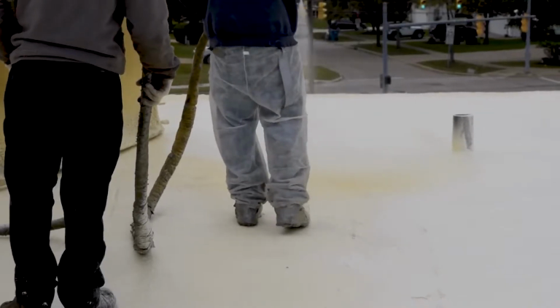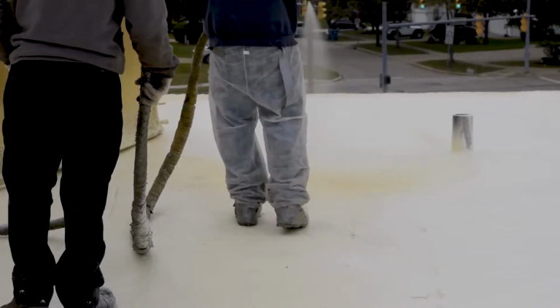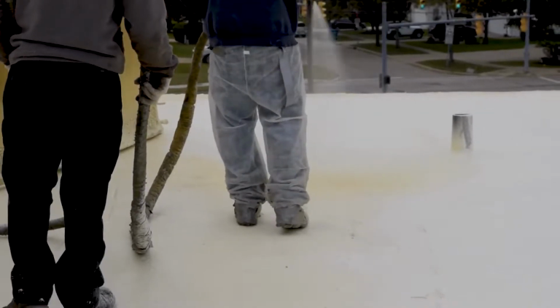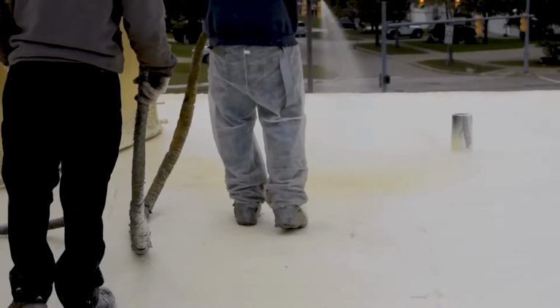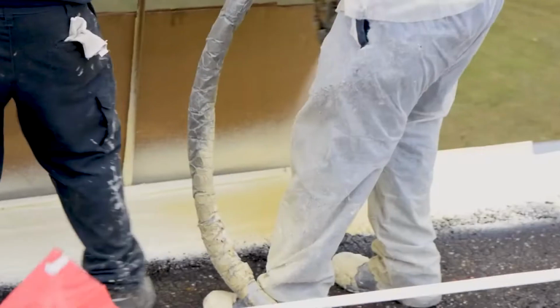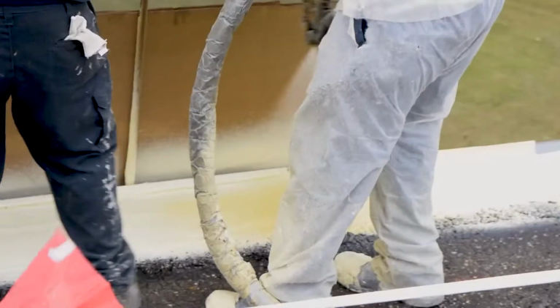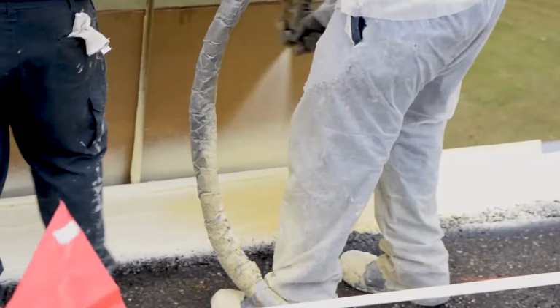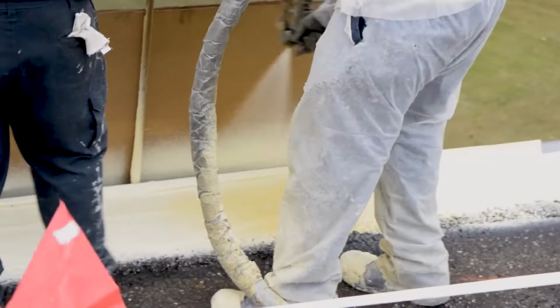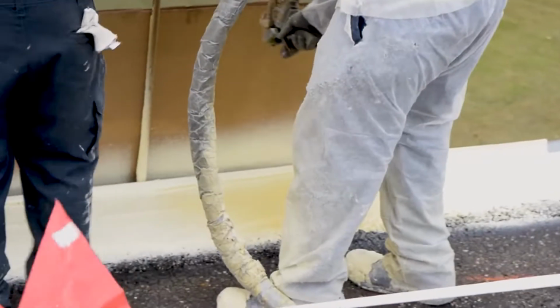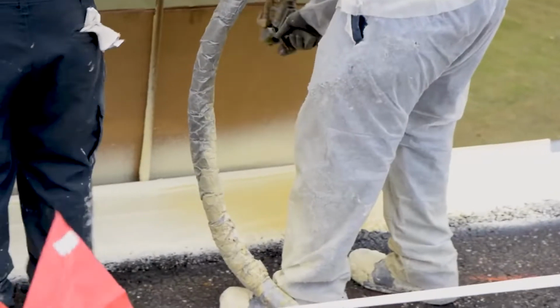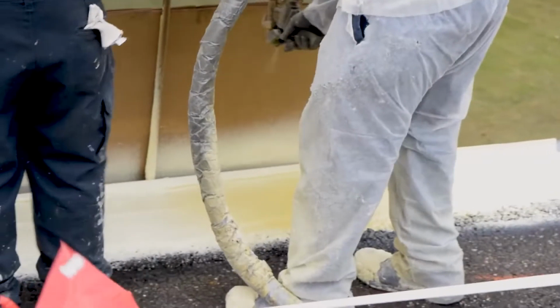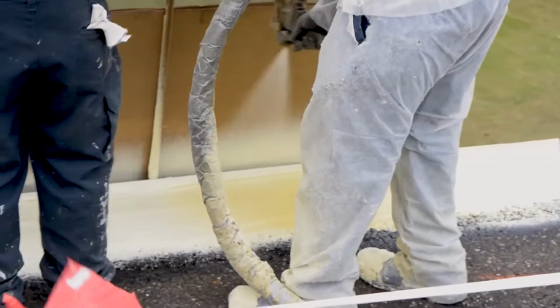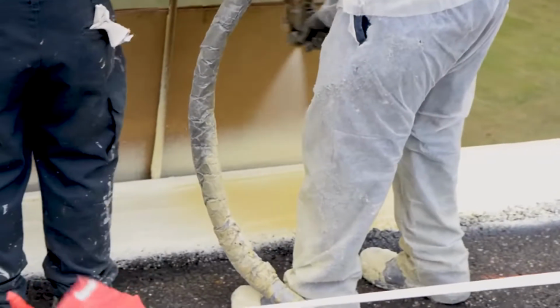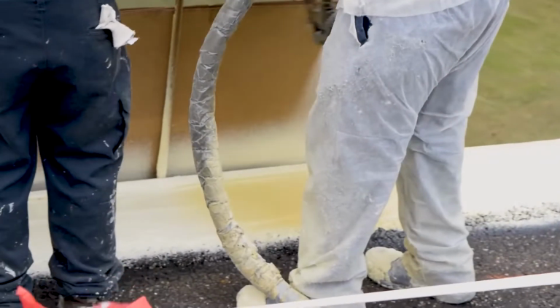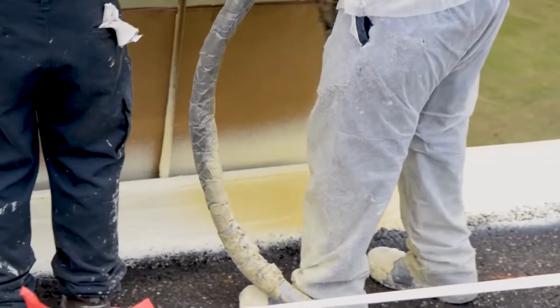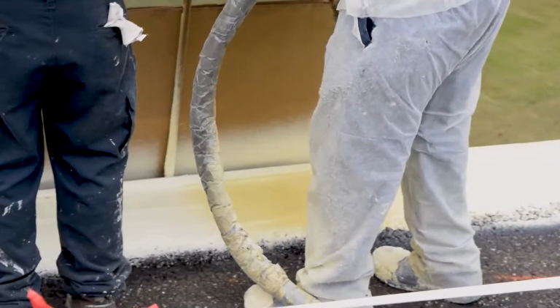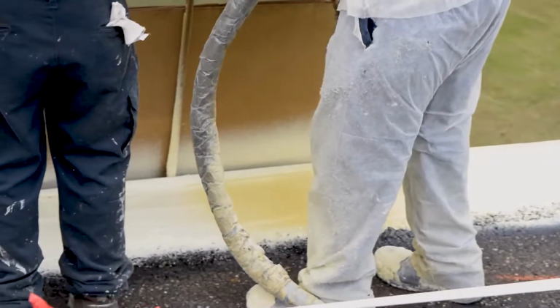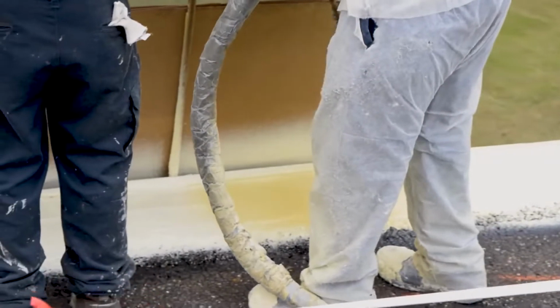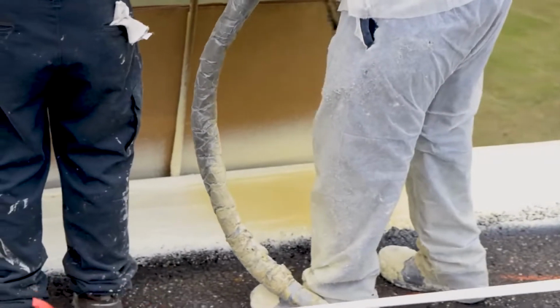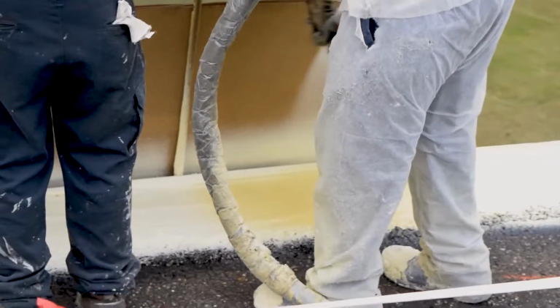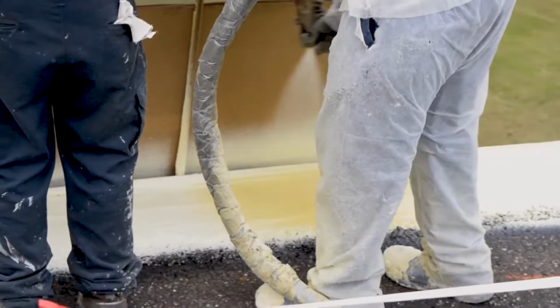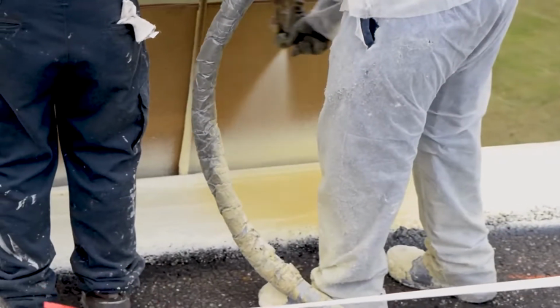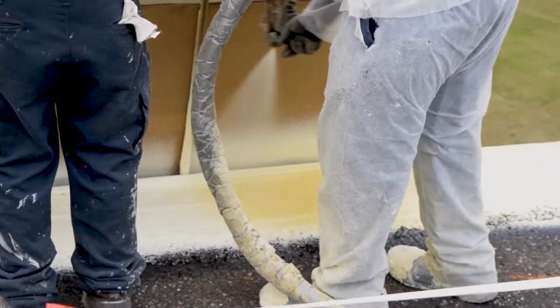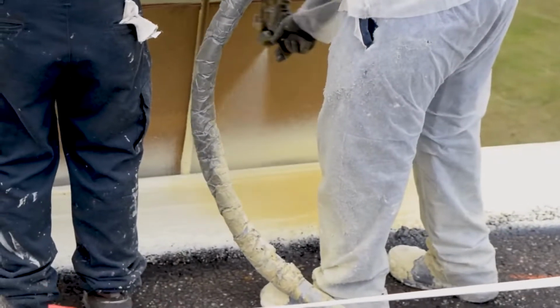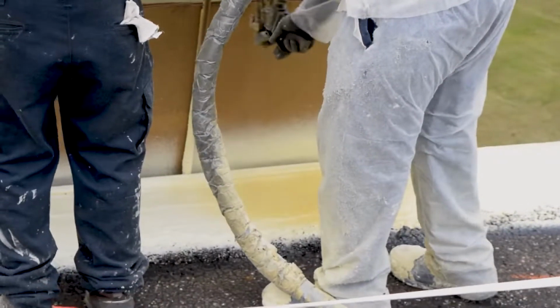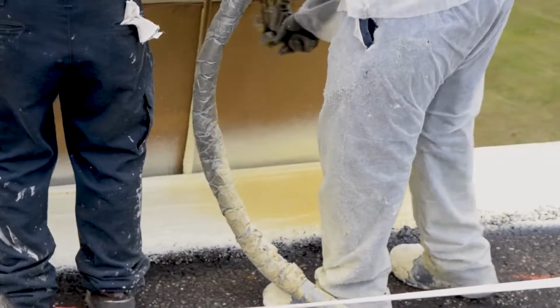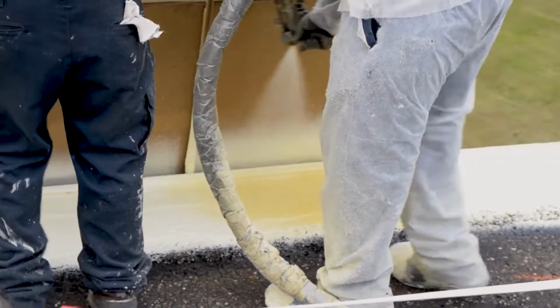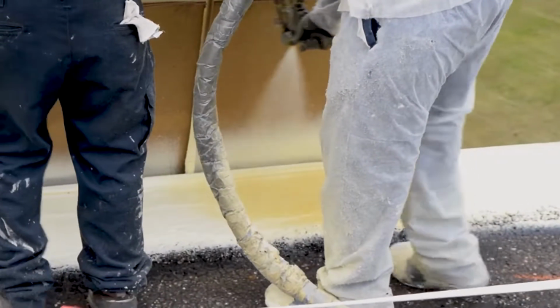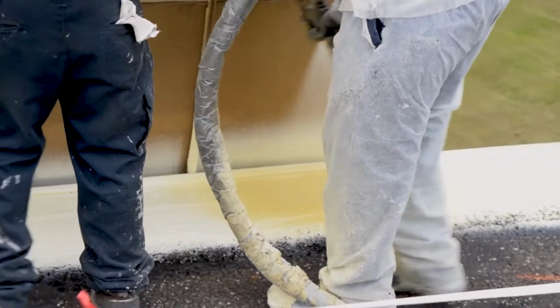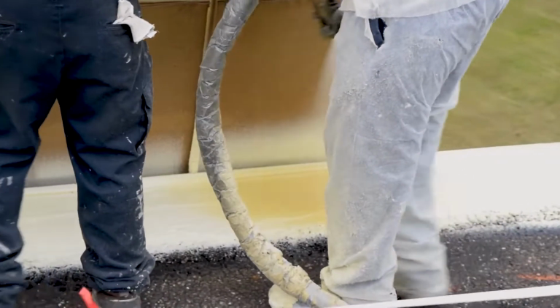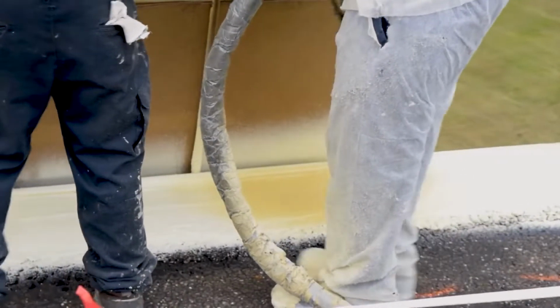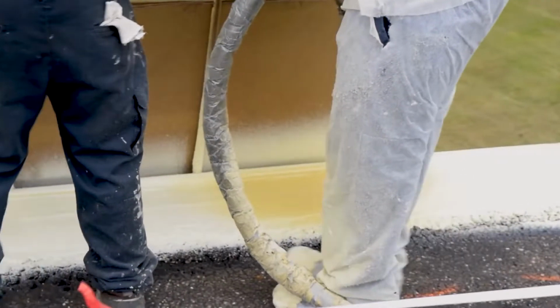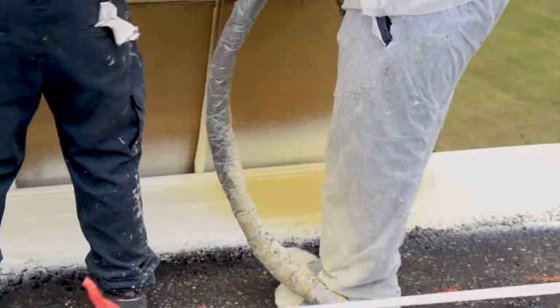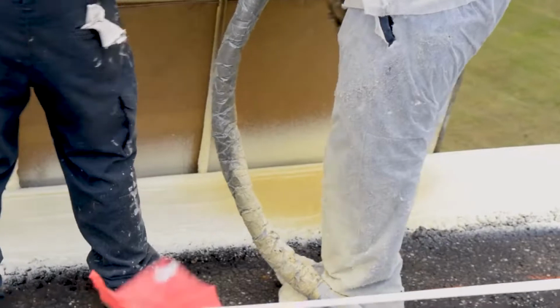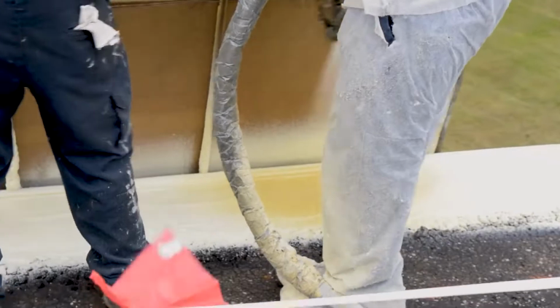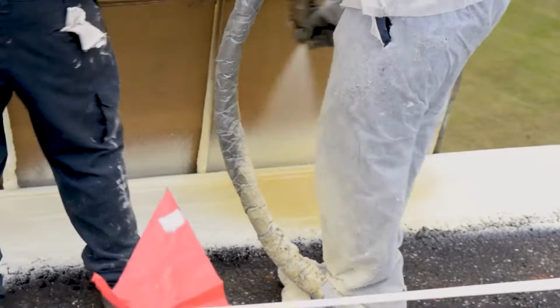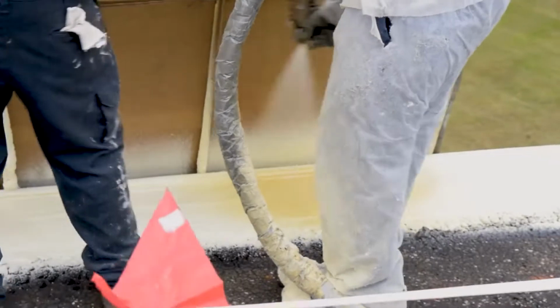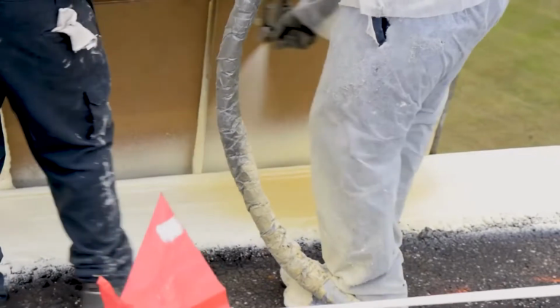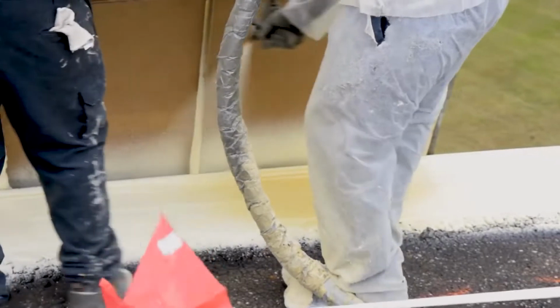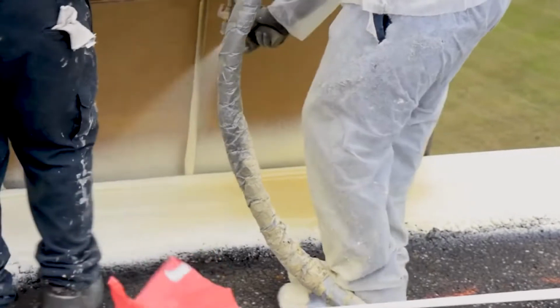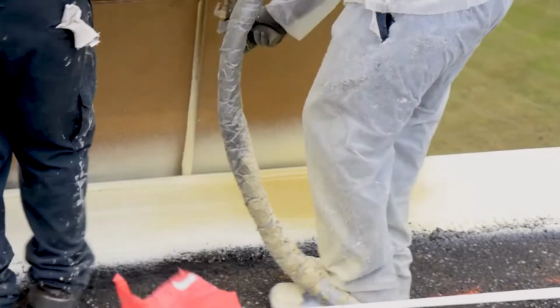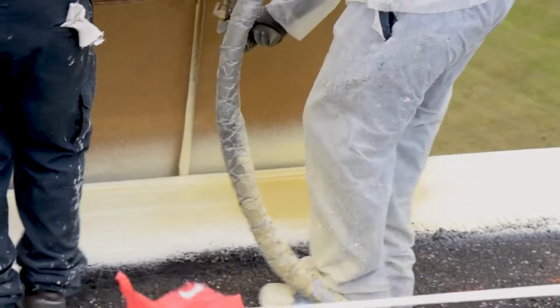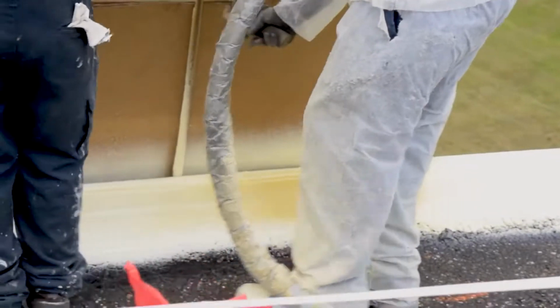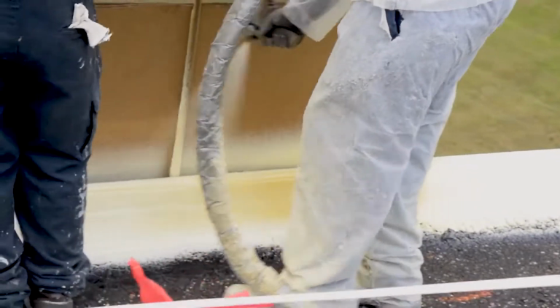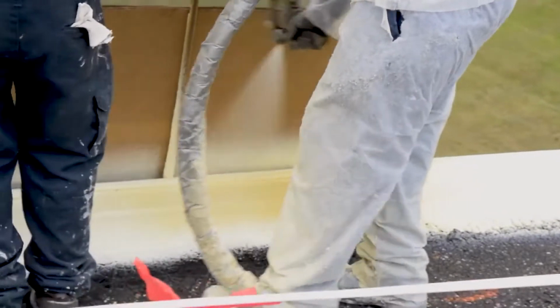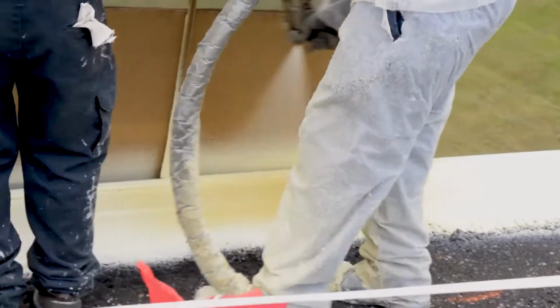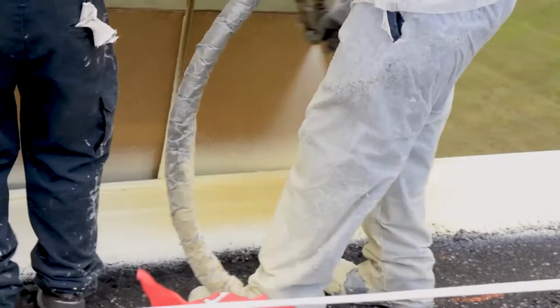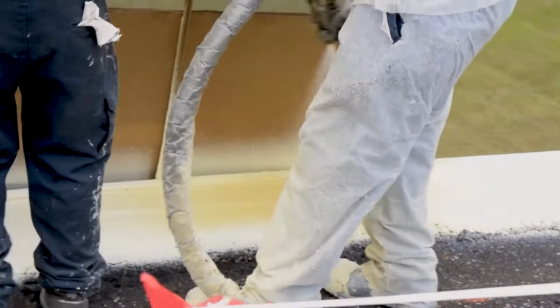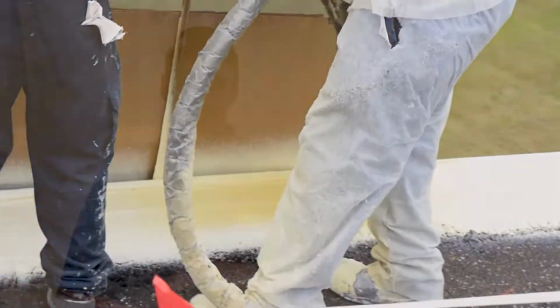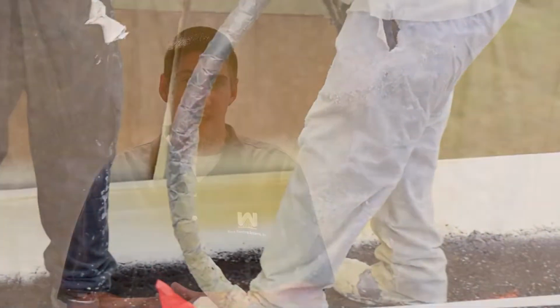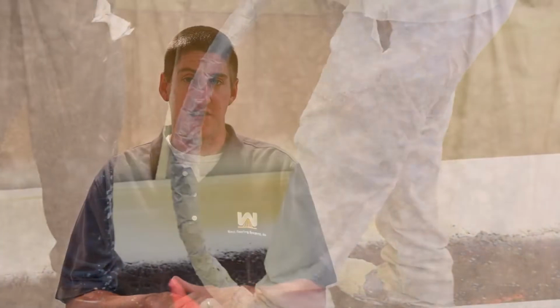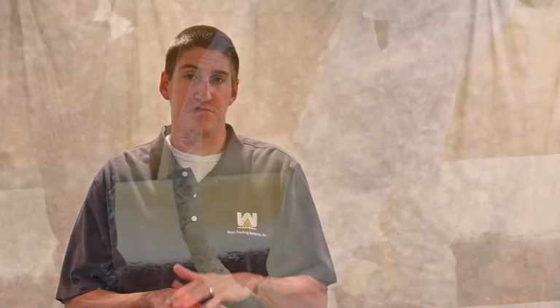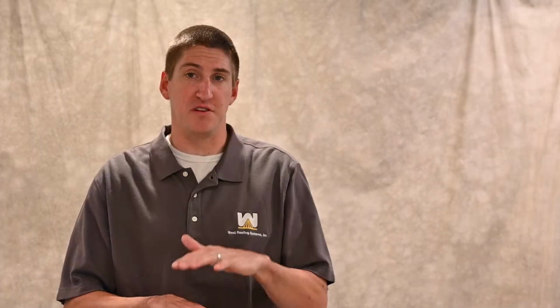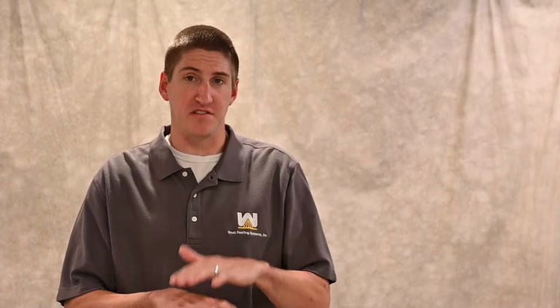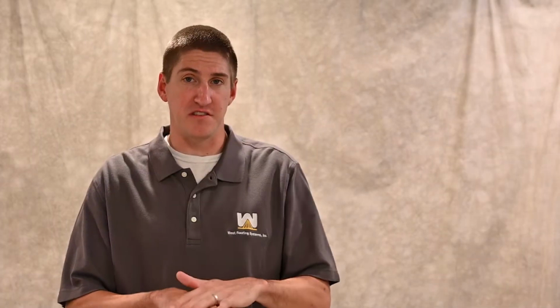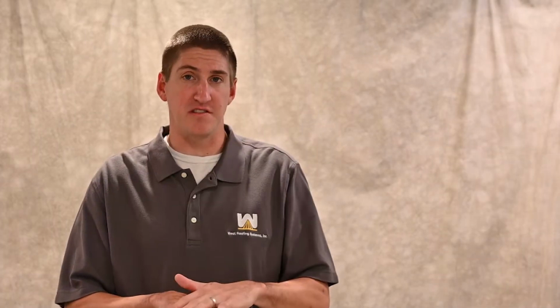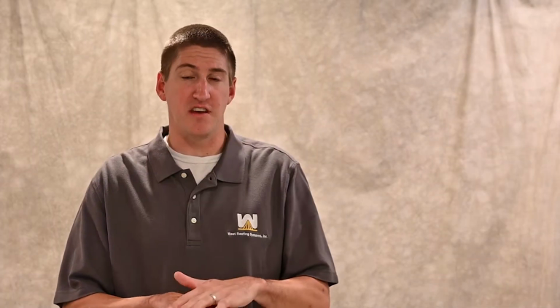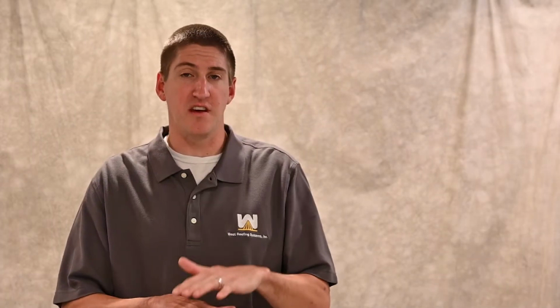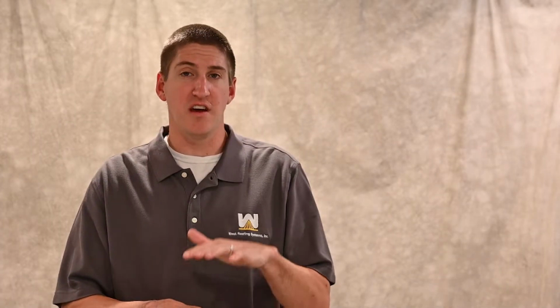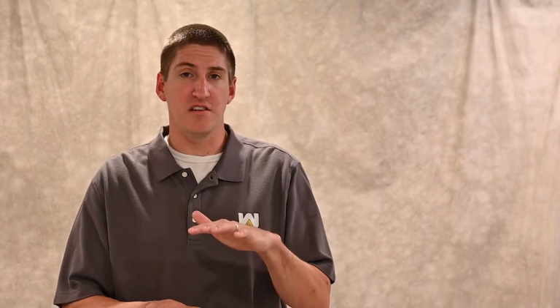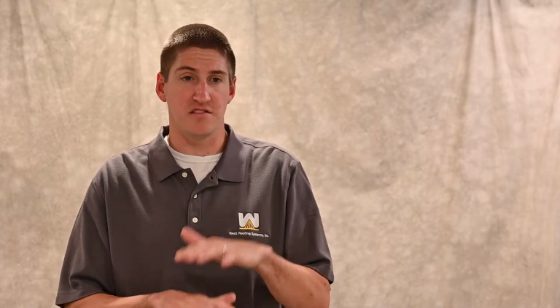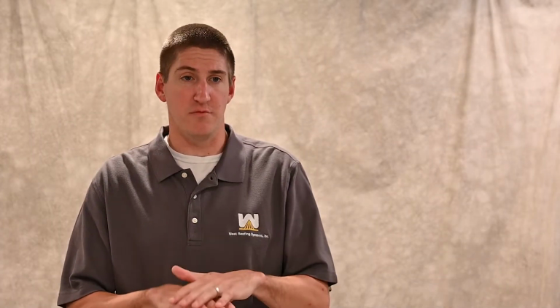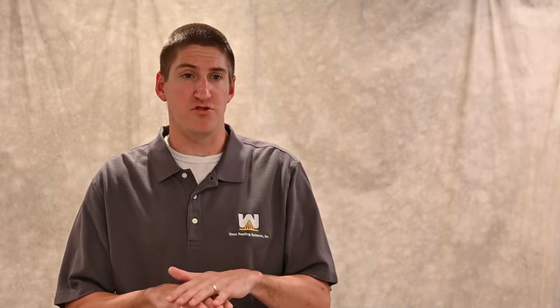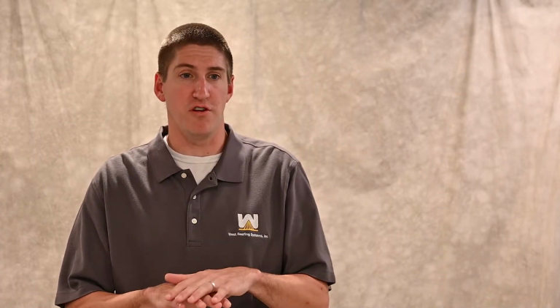We have a couple of videos on our YouTube channel showing foam going down — you'll see how much it attaches to an existing substrate.